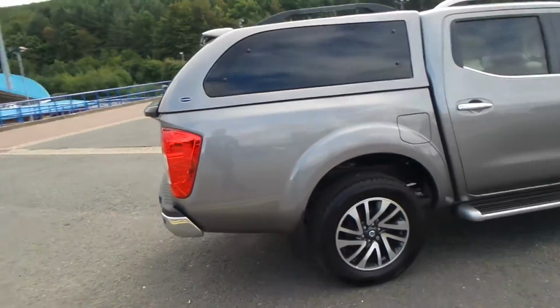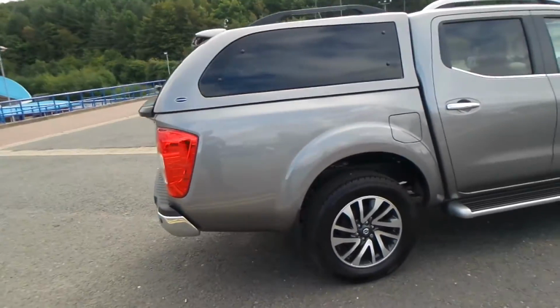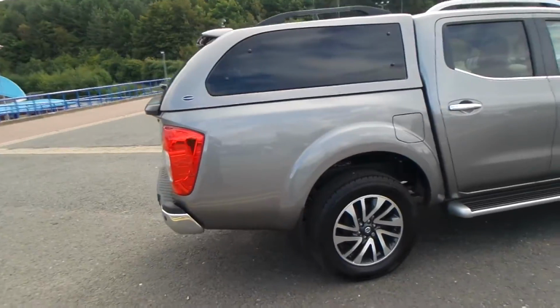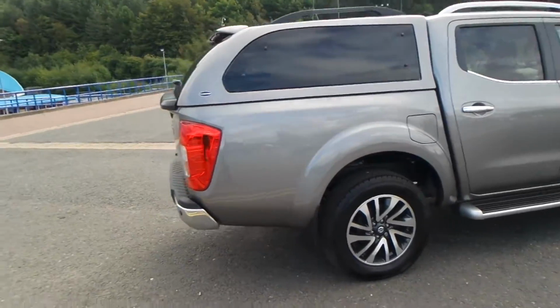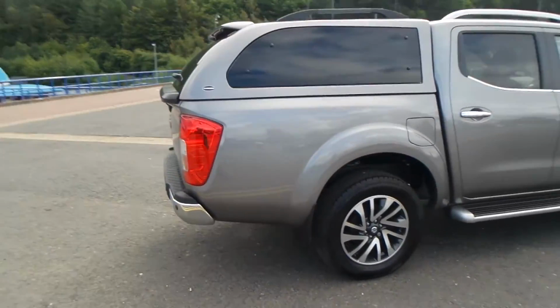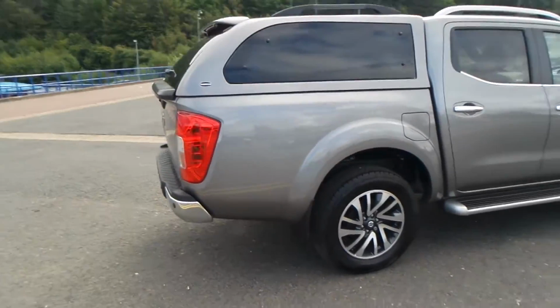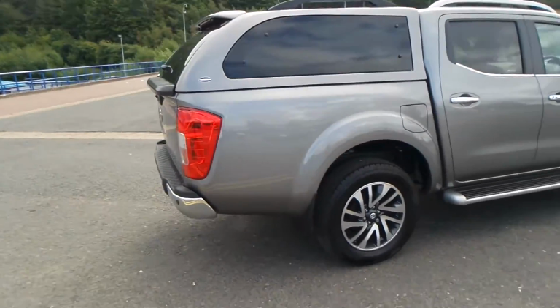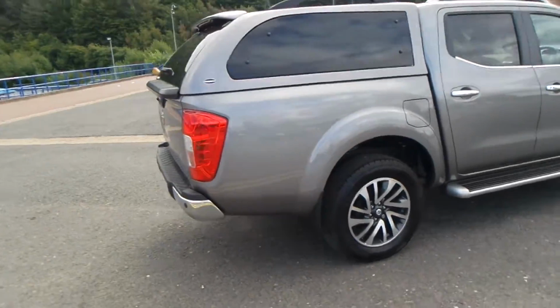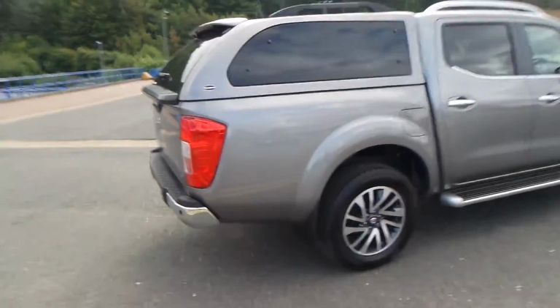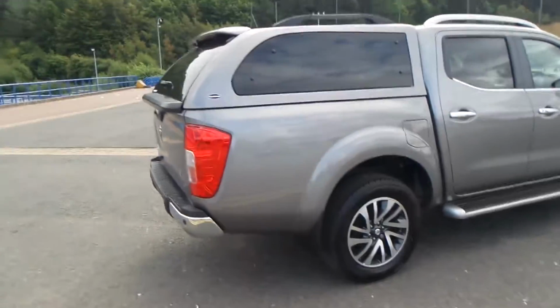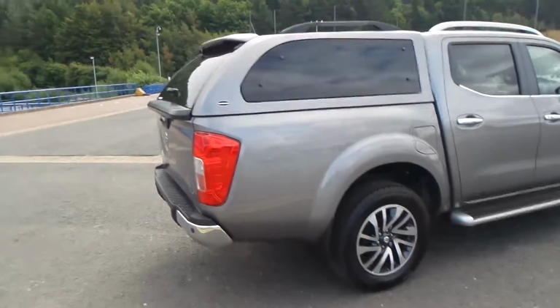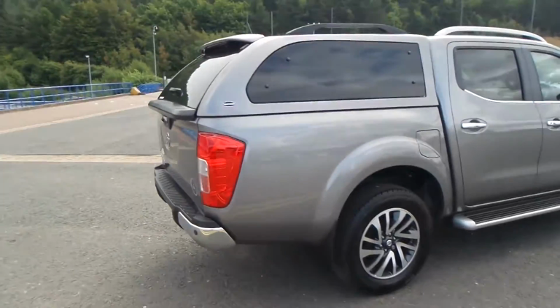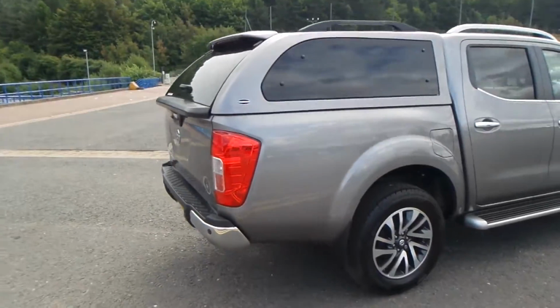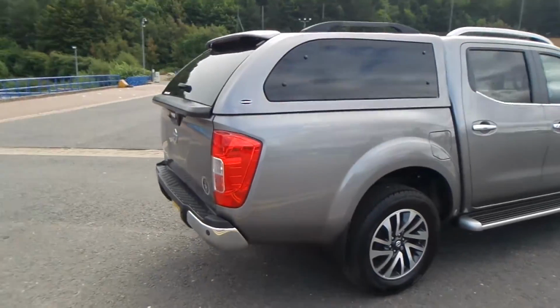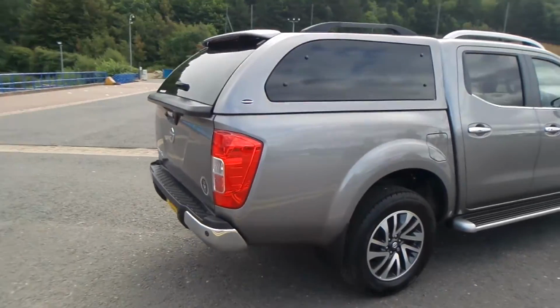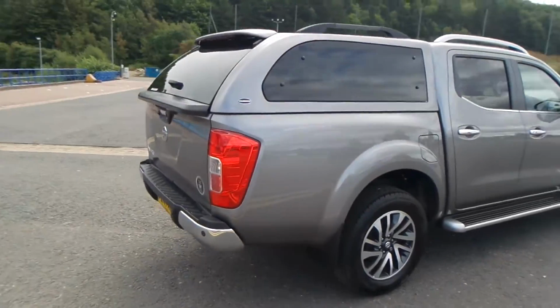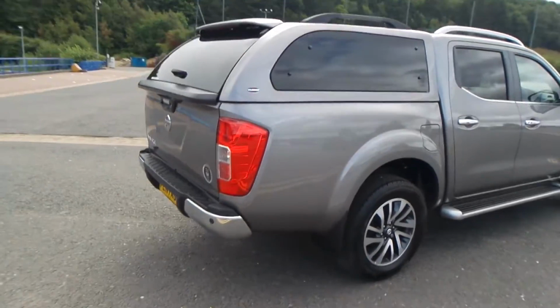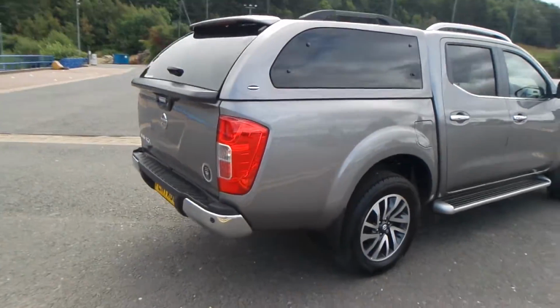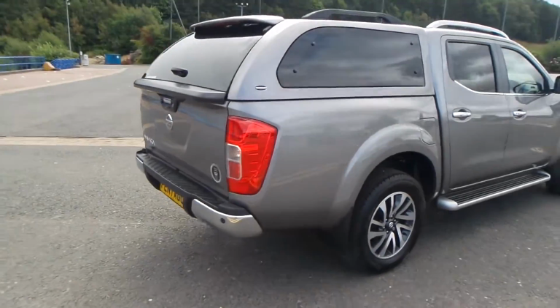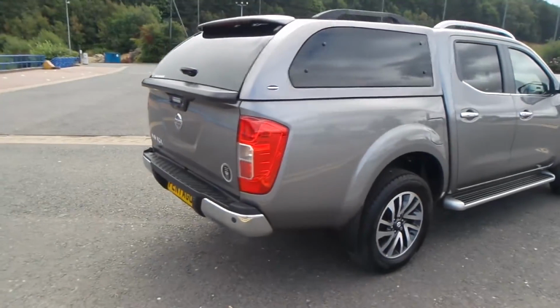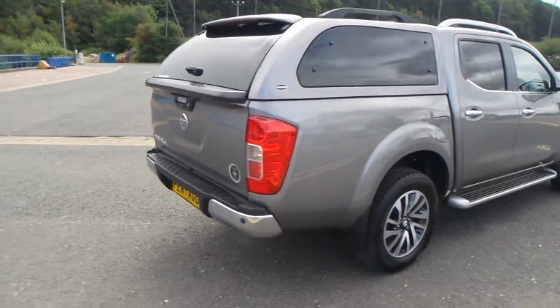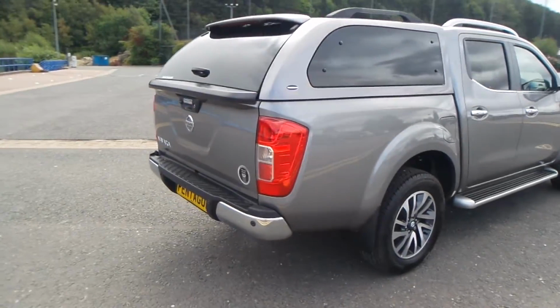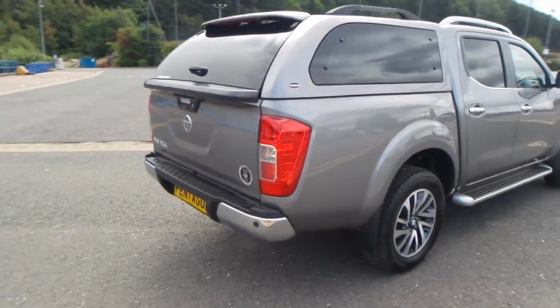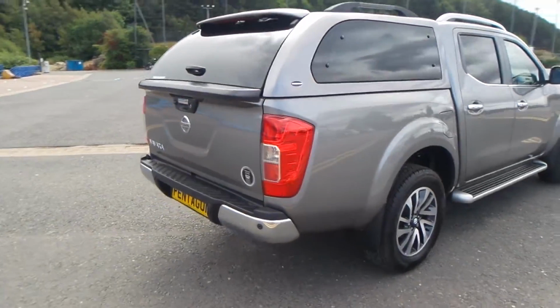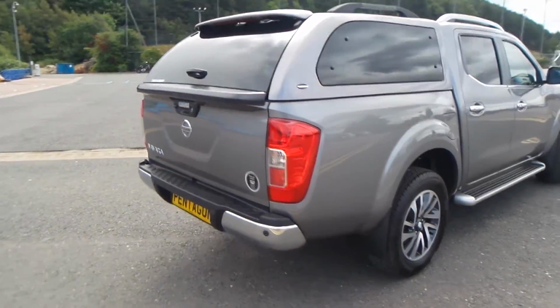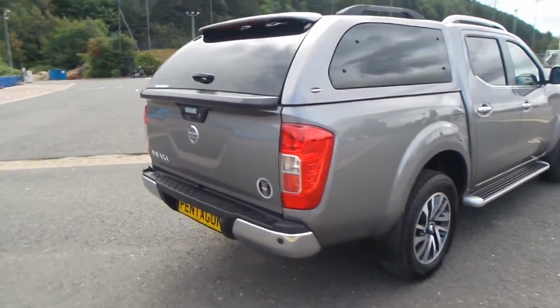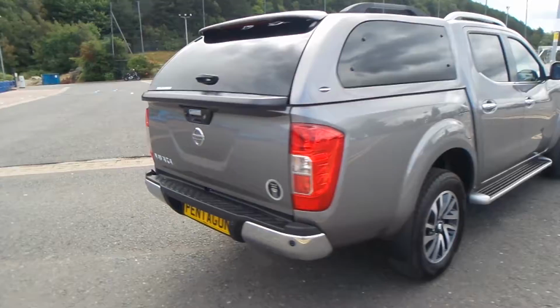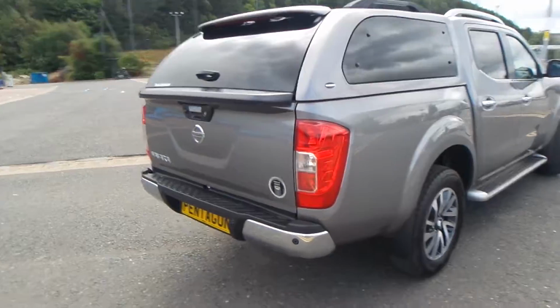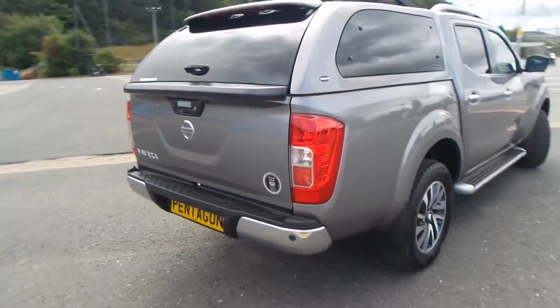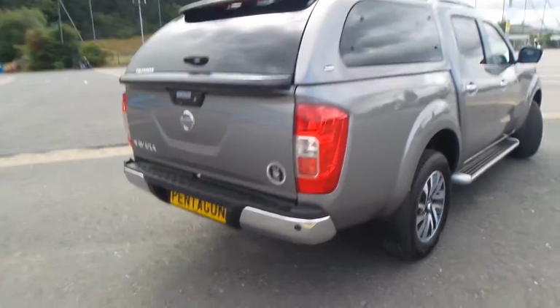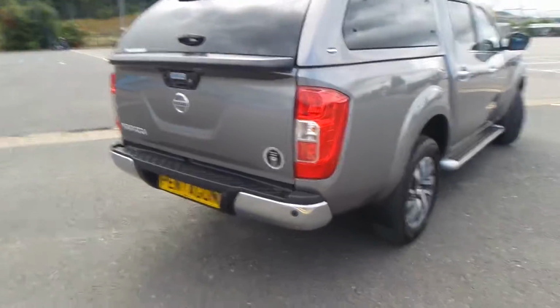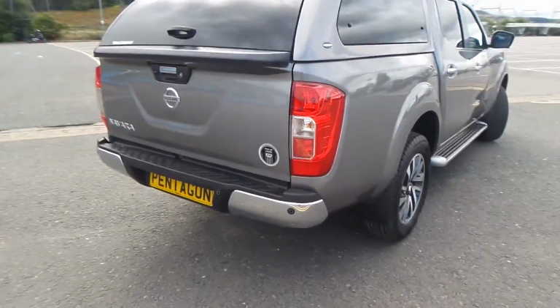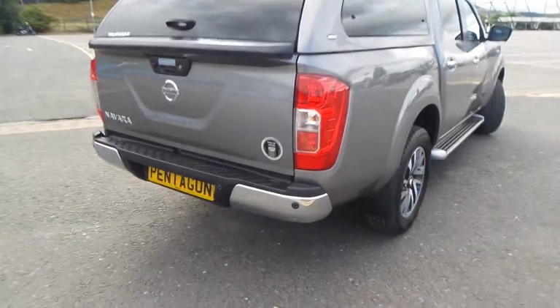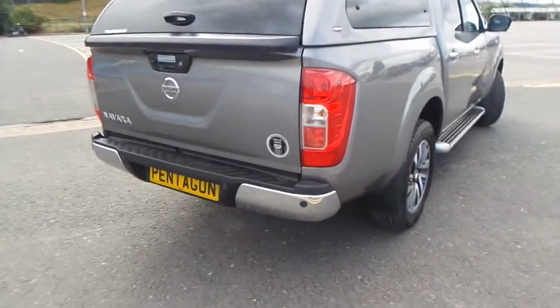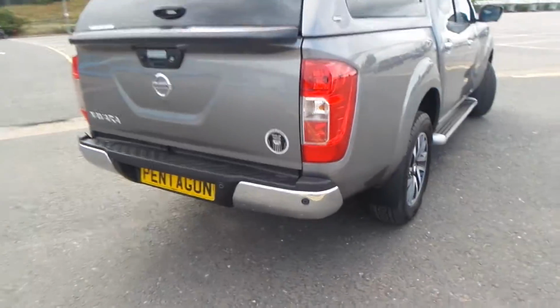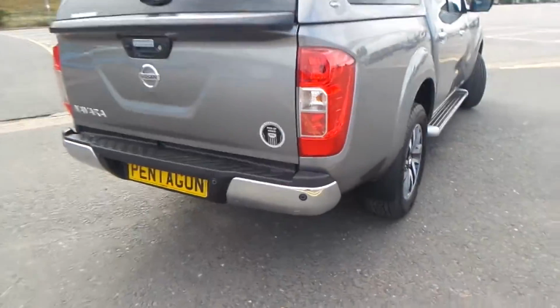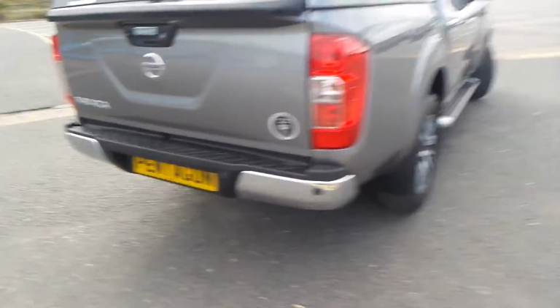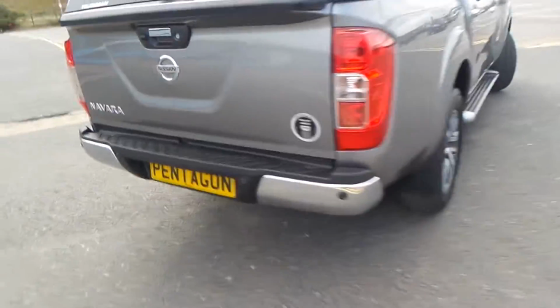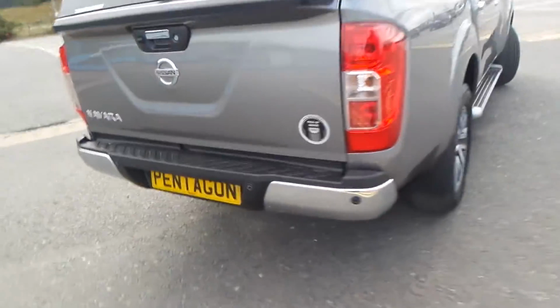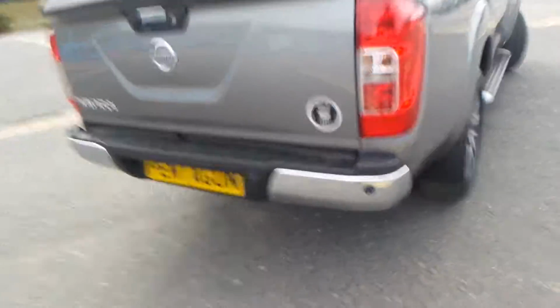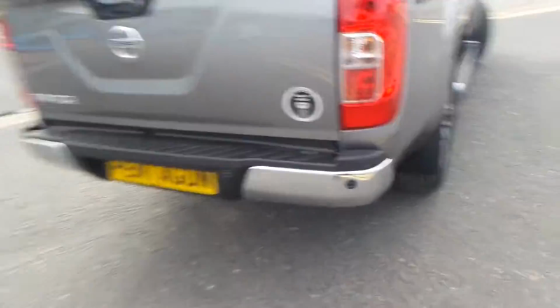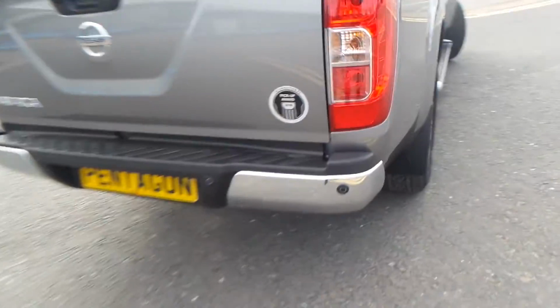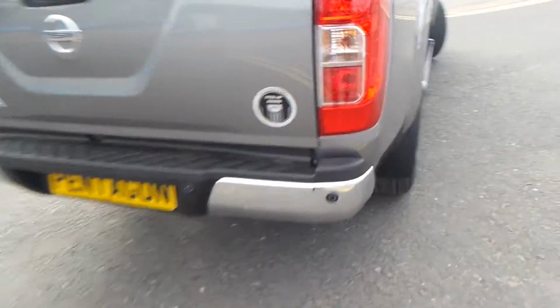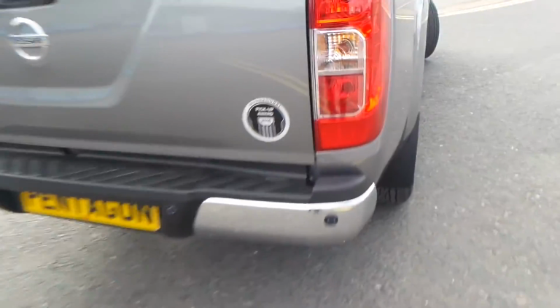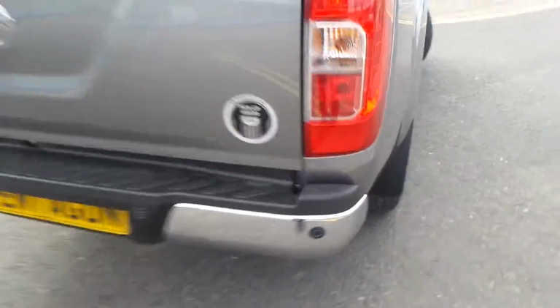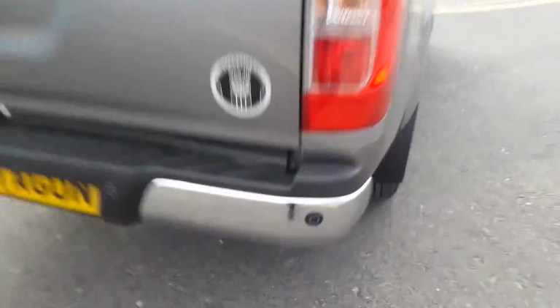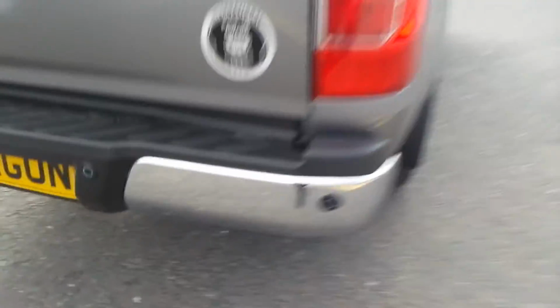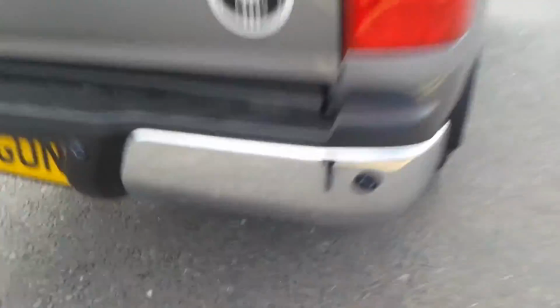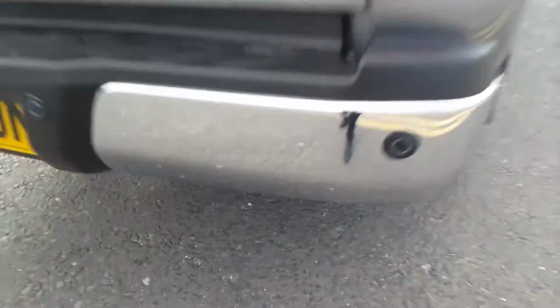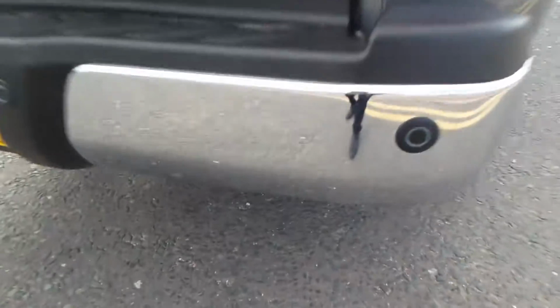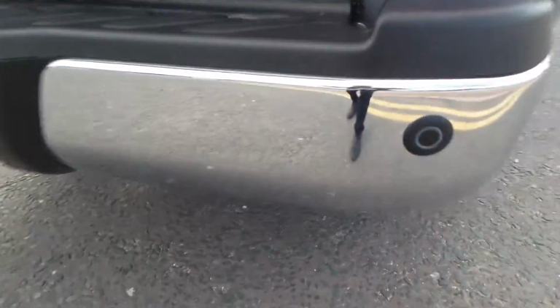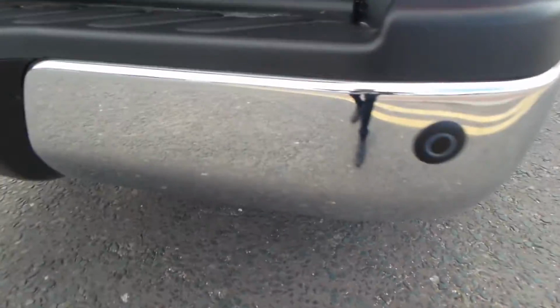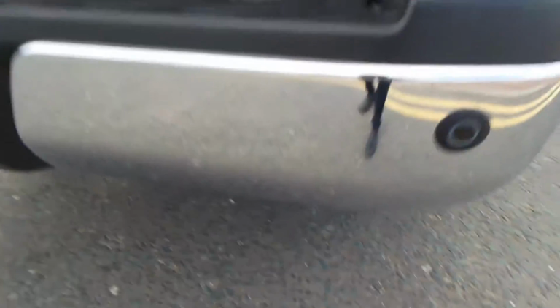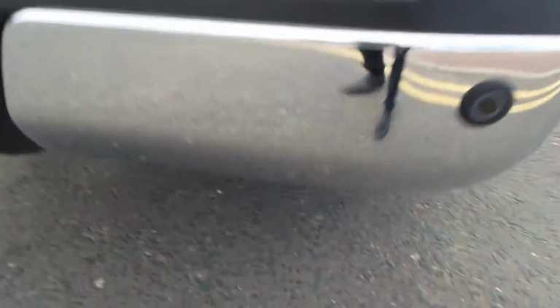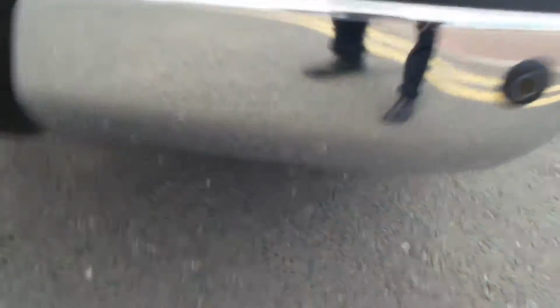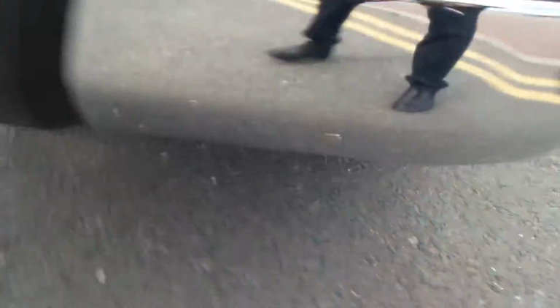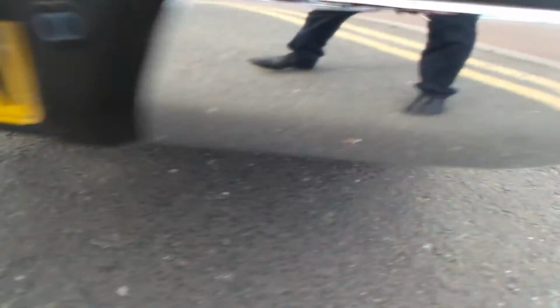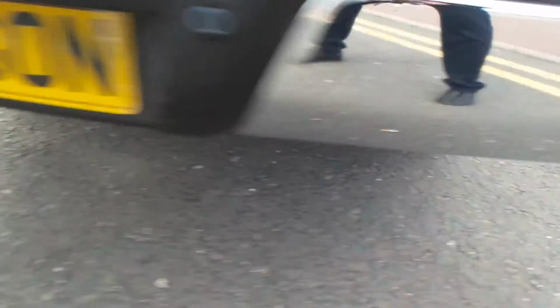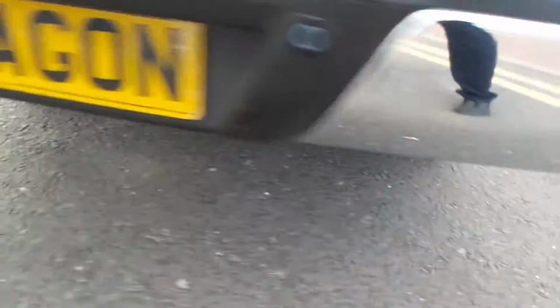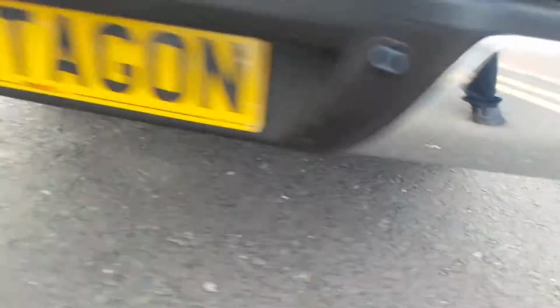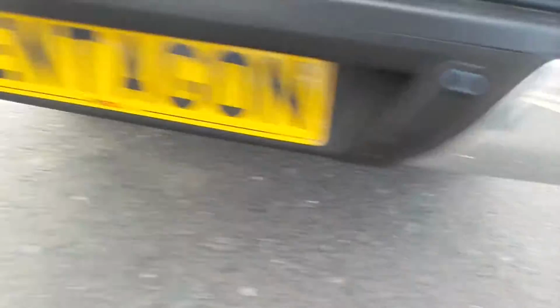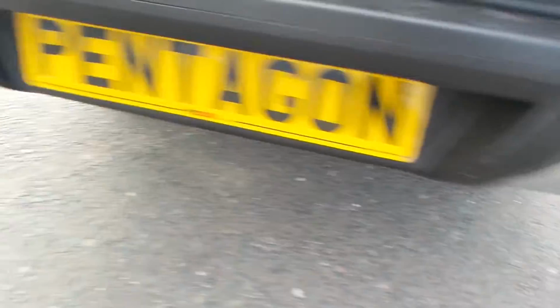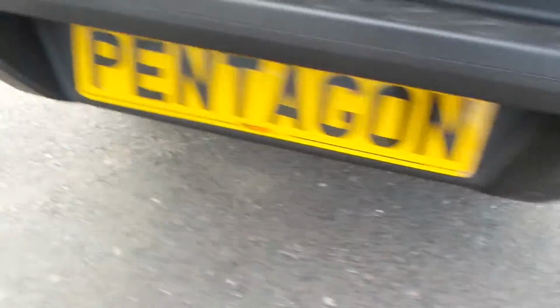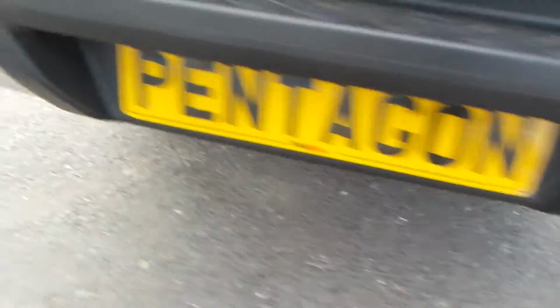You also have the truckman top, and at the rear of the vehicle you do have parking sensors.